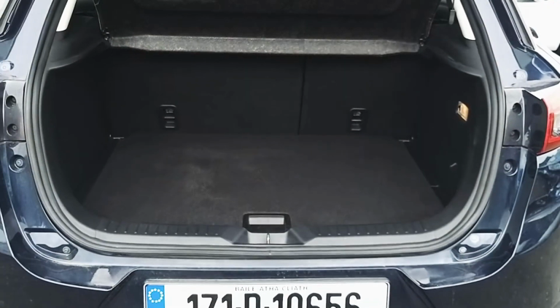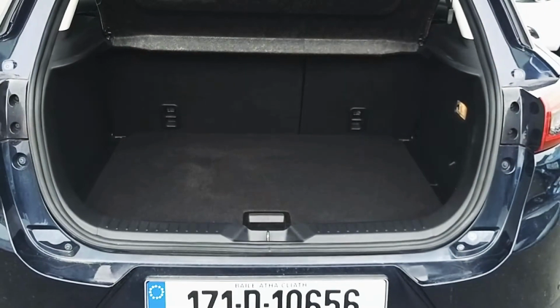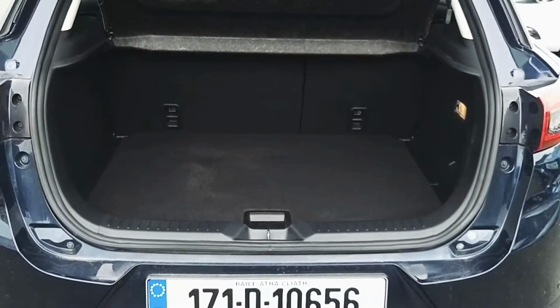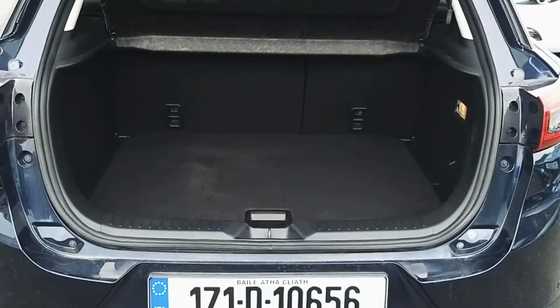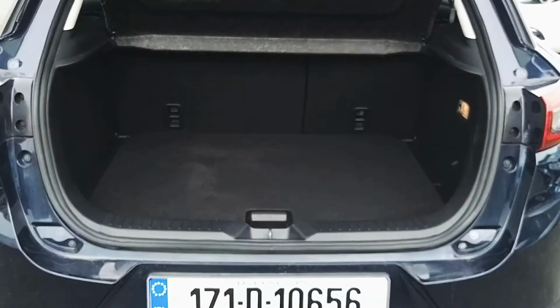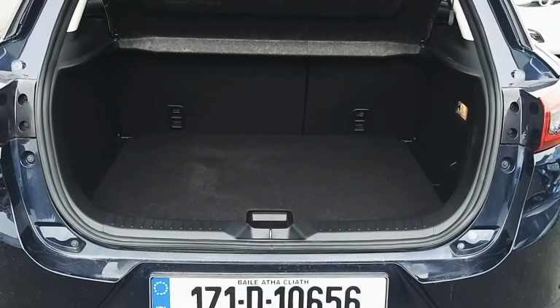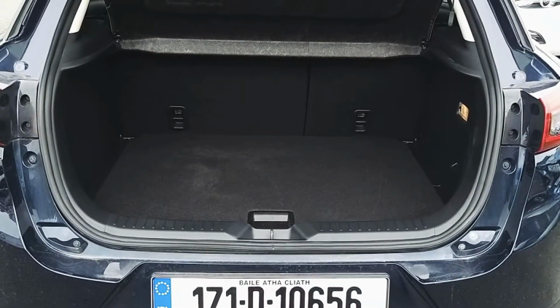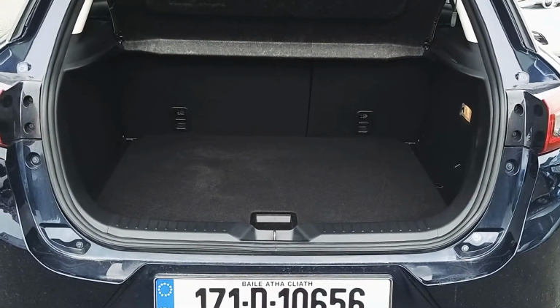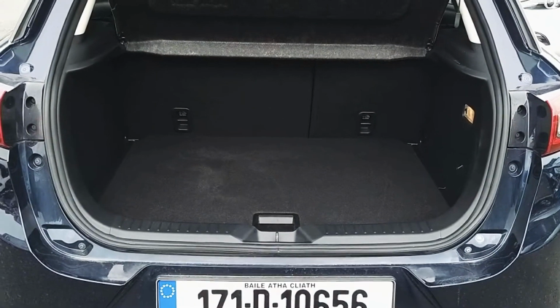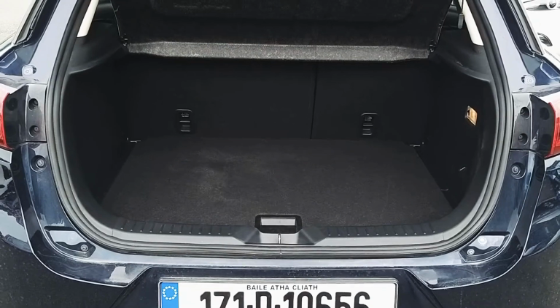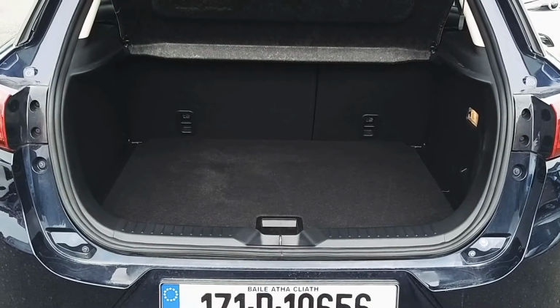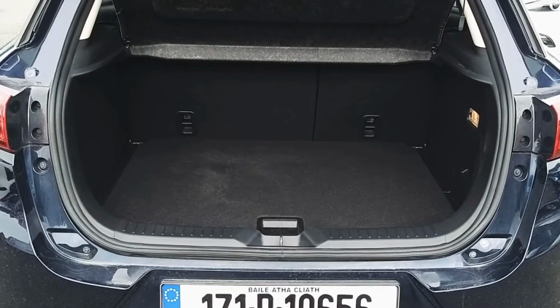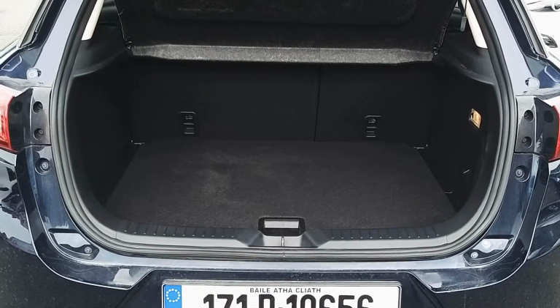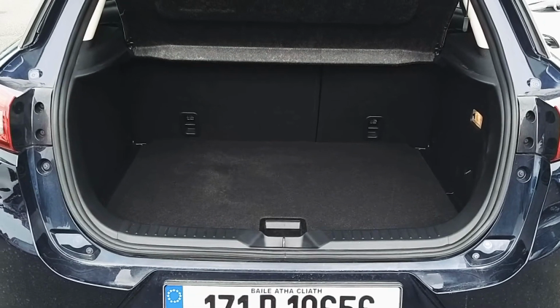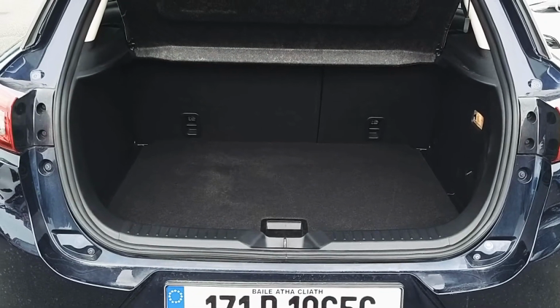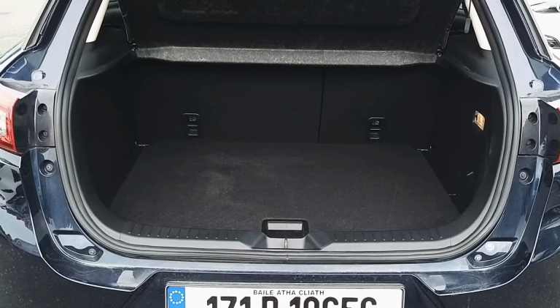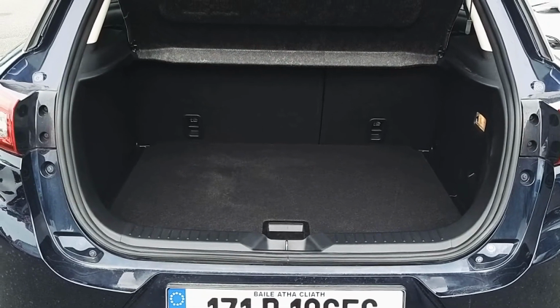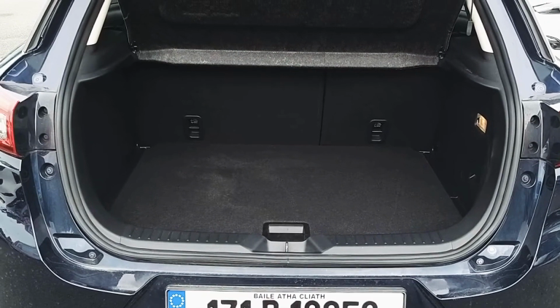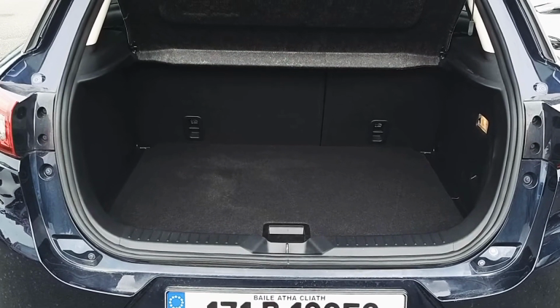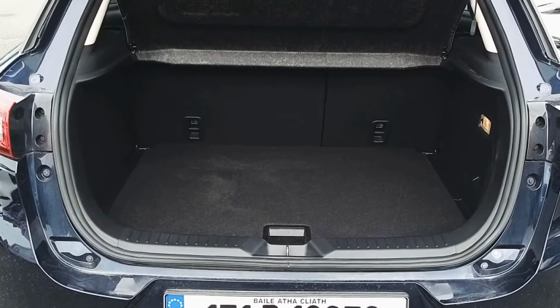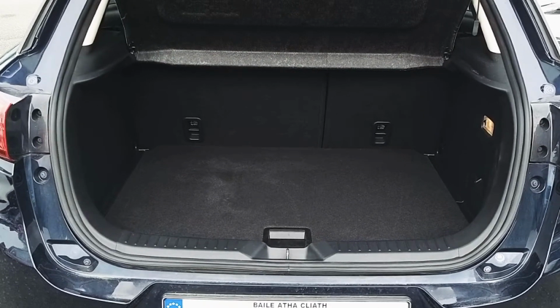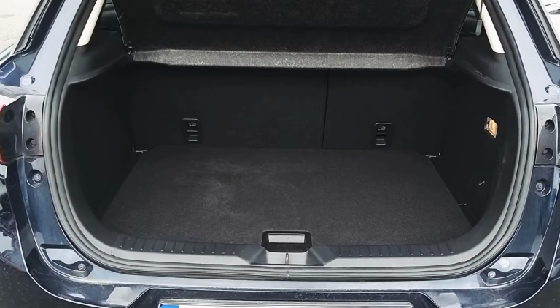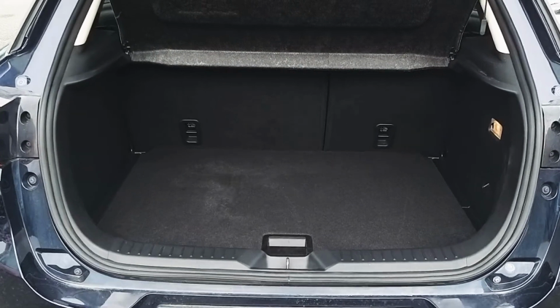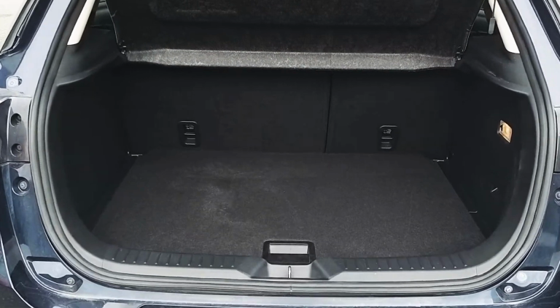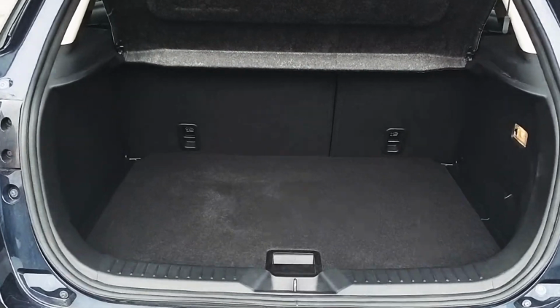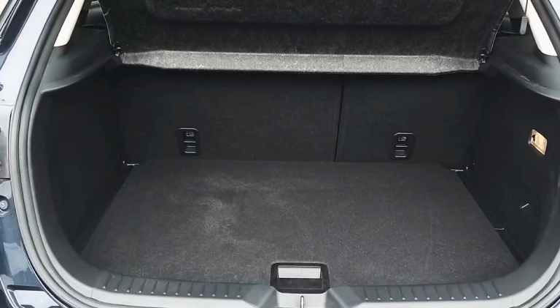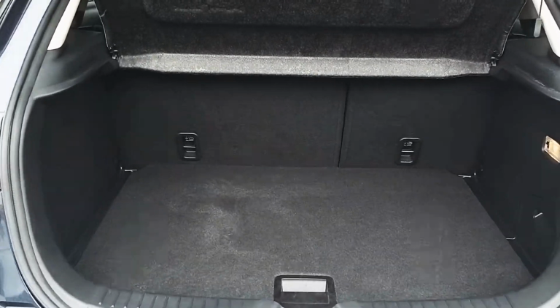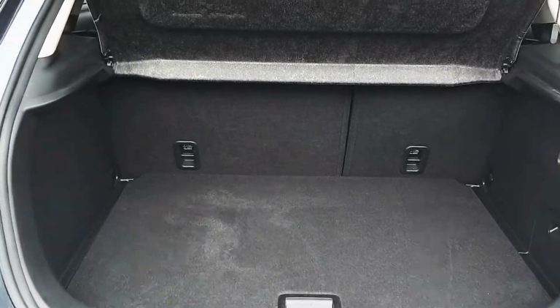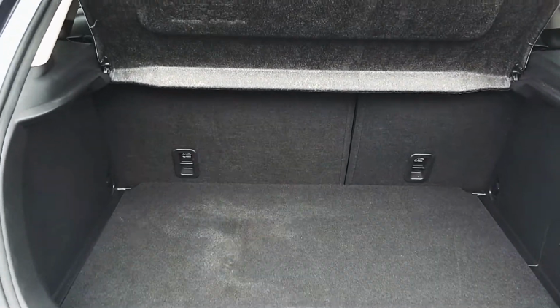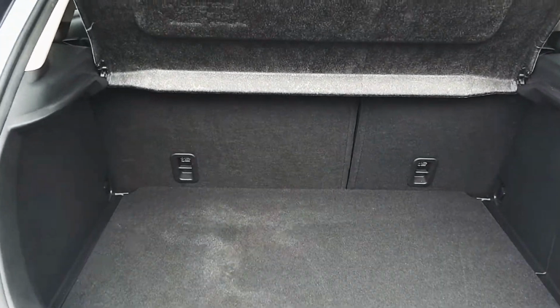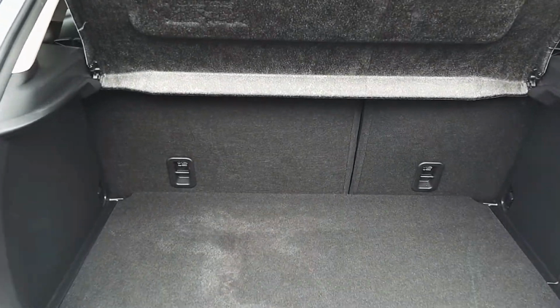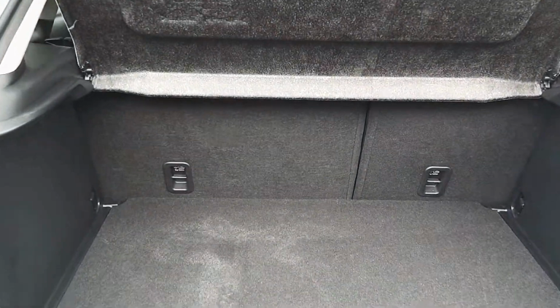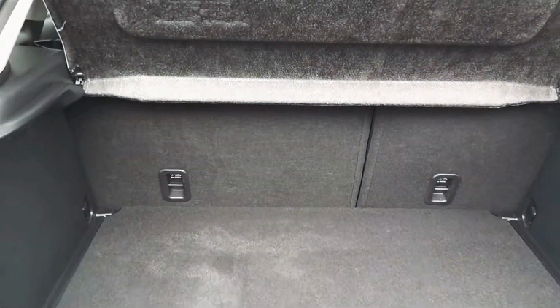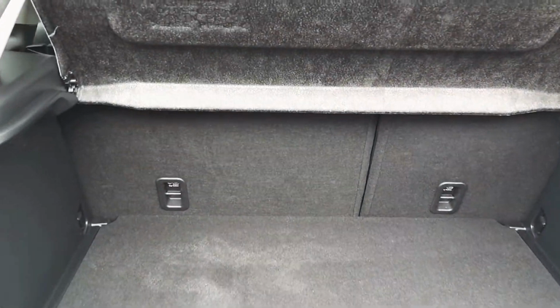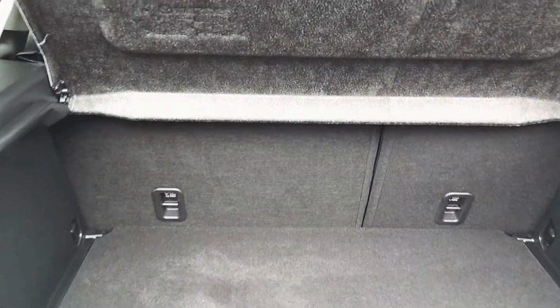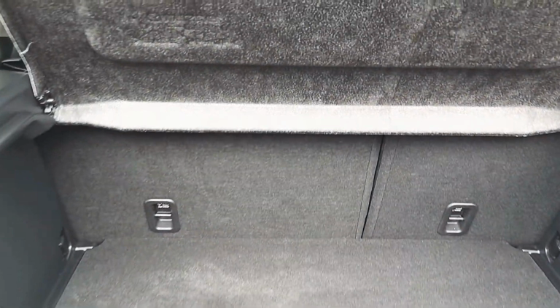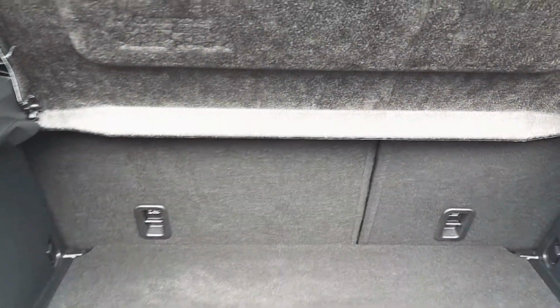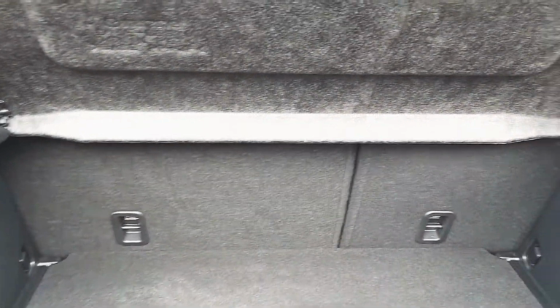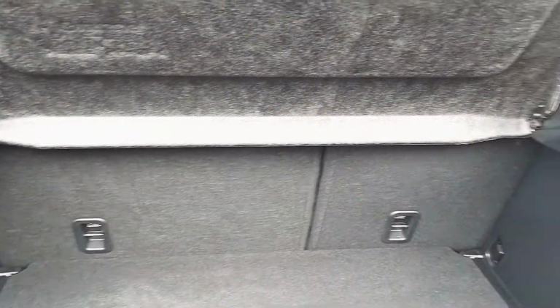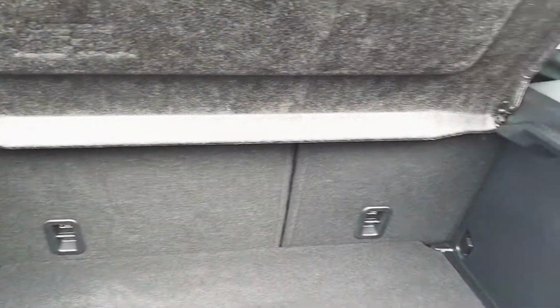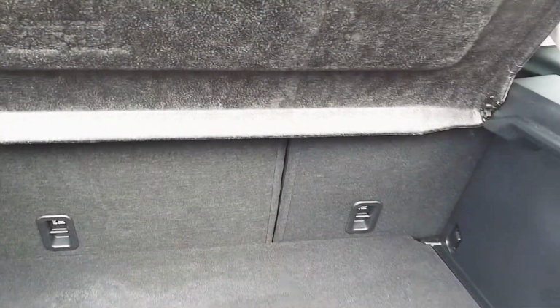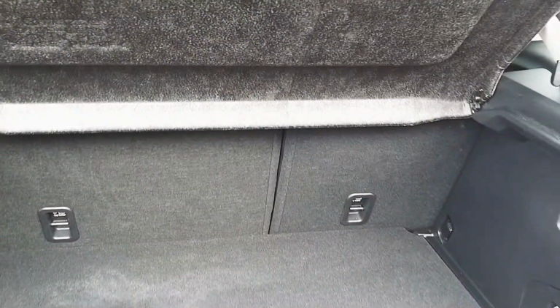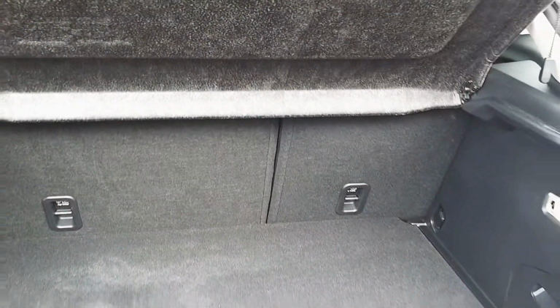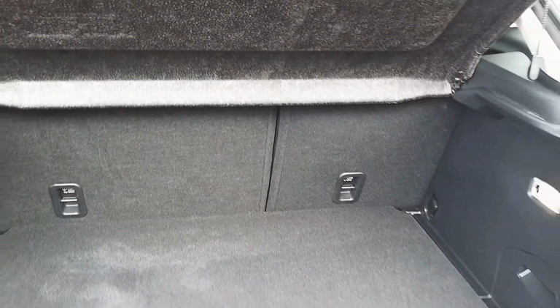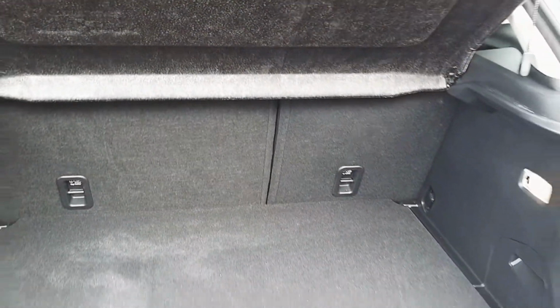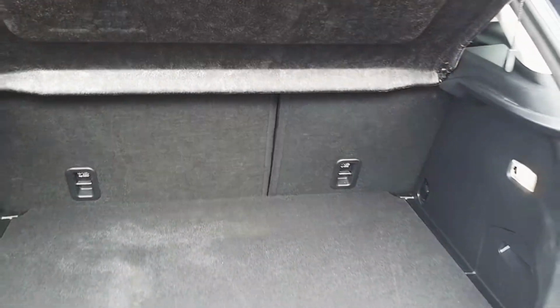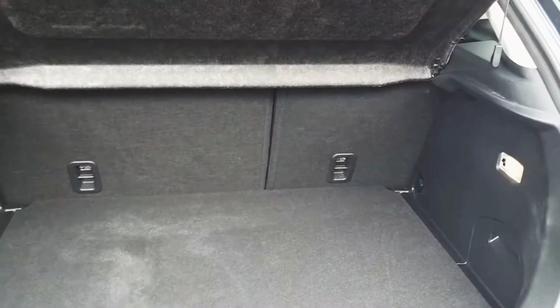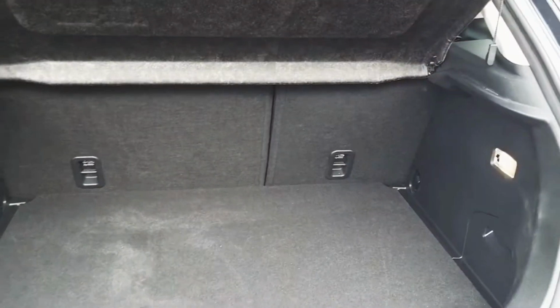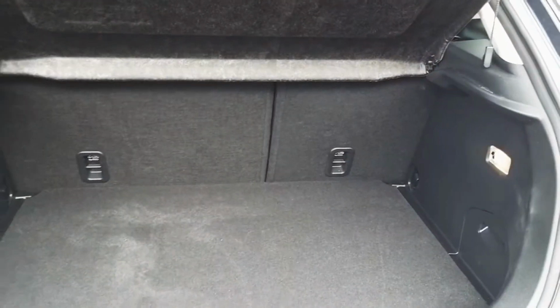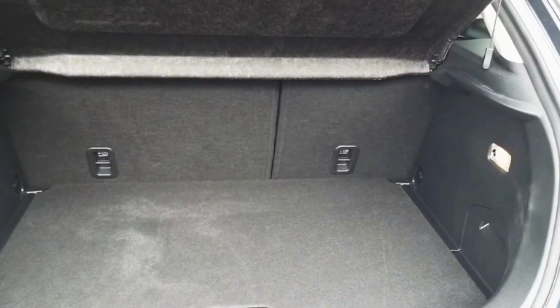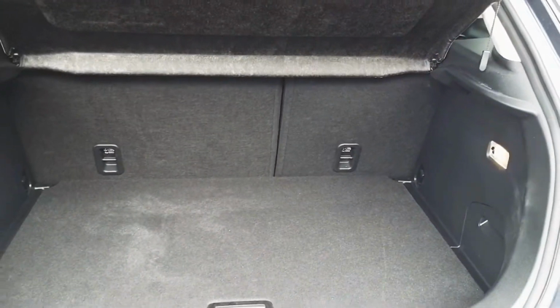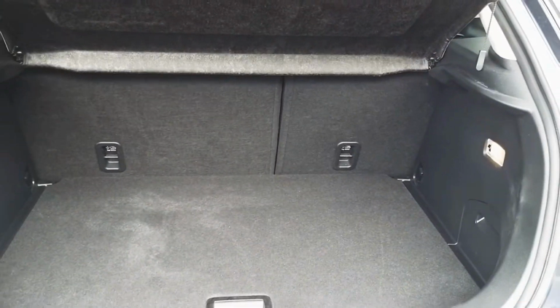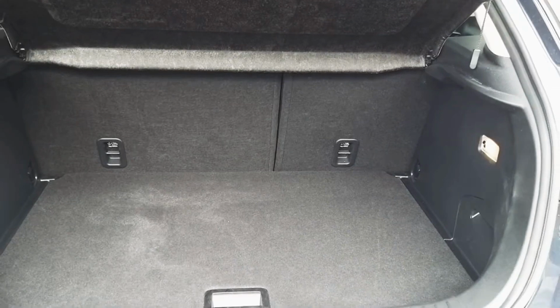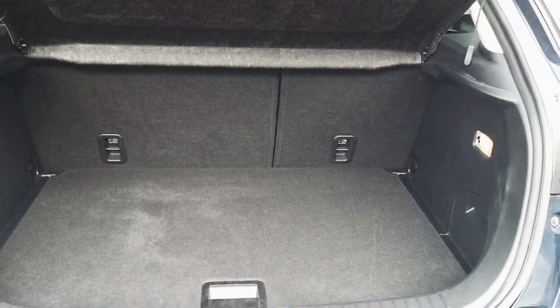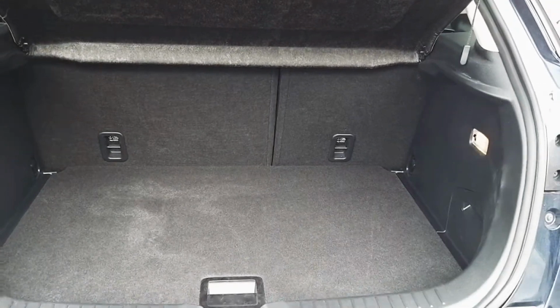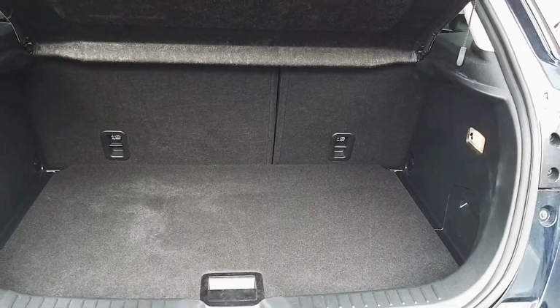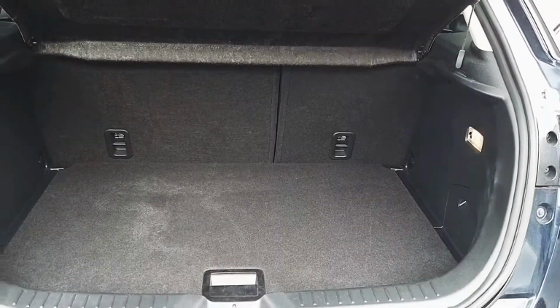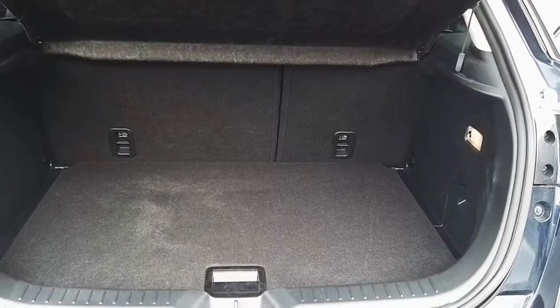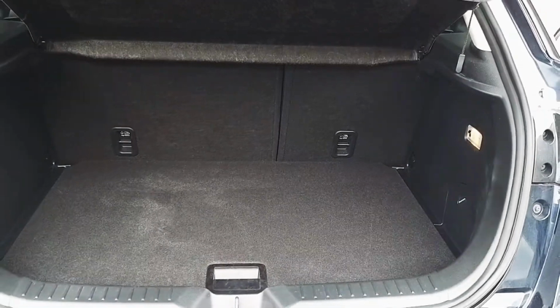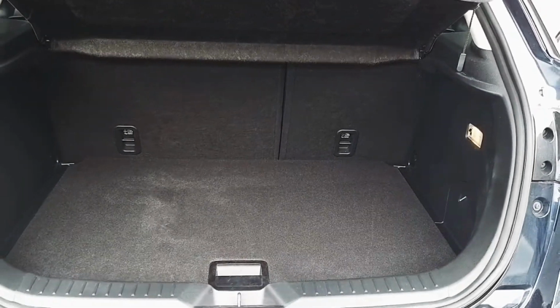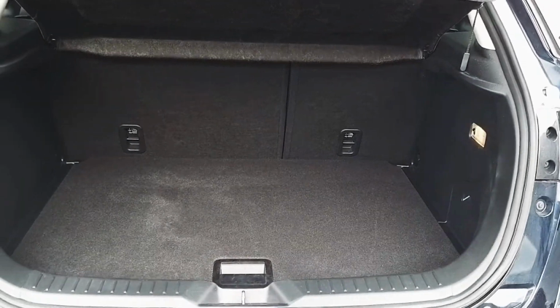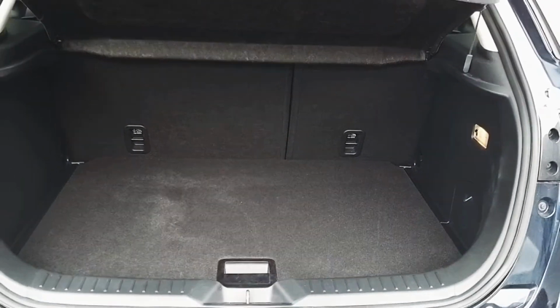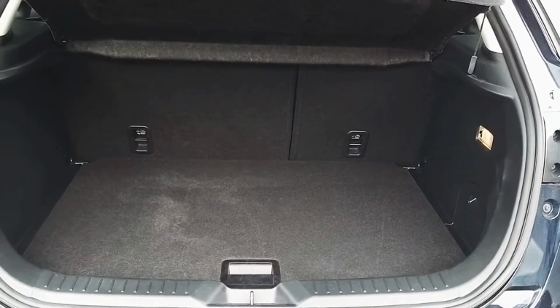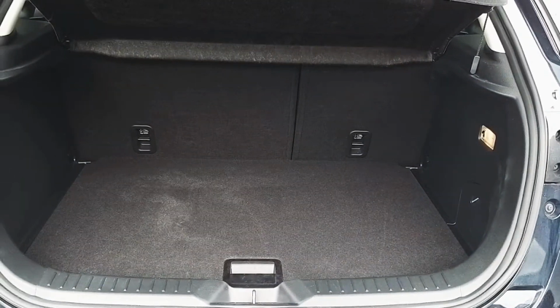As you can see we've got a good amount of space in the boot. There are also split rear folding seats in case you need more space.